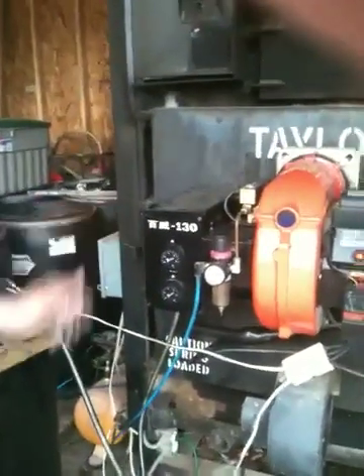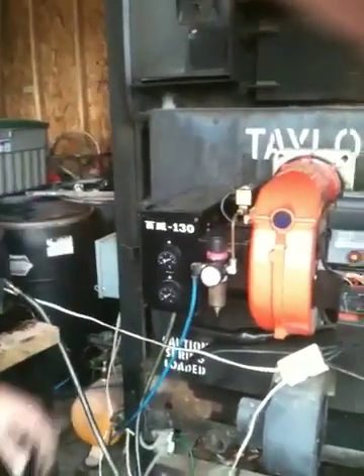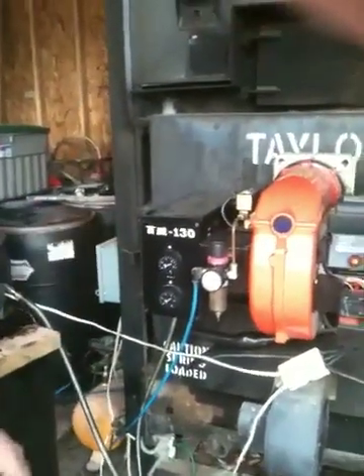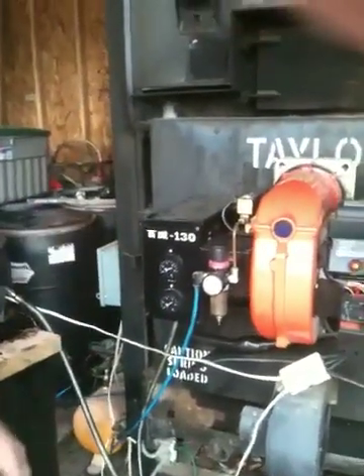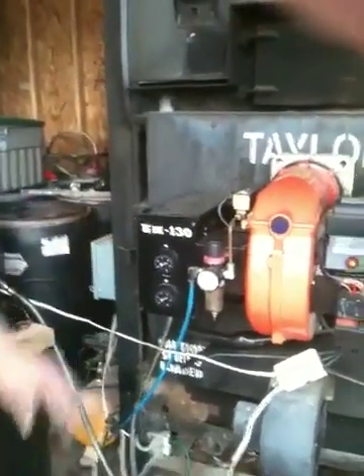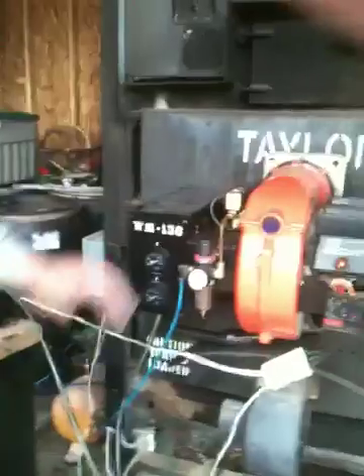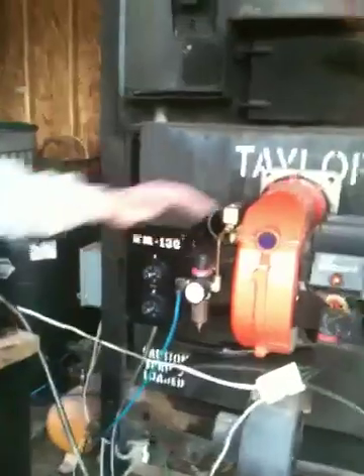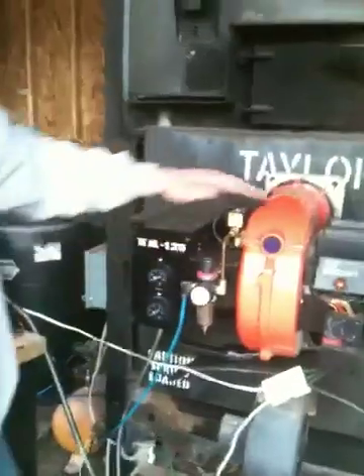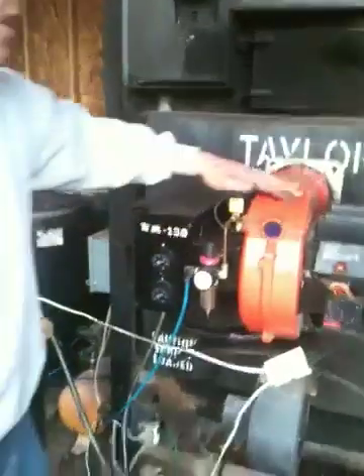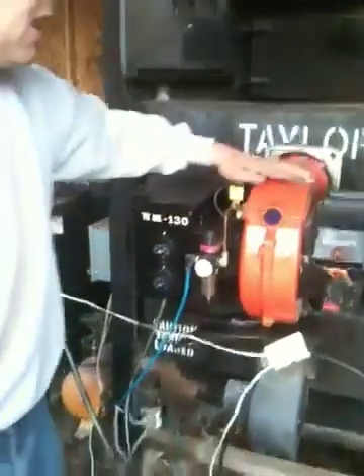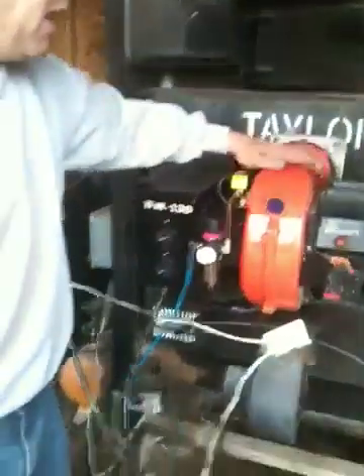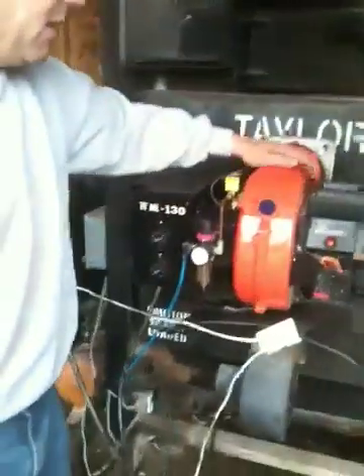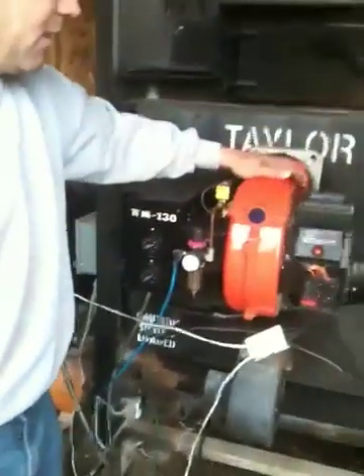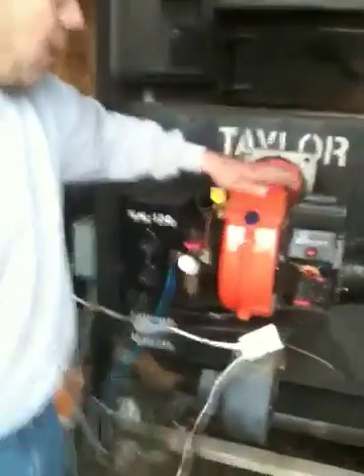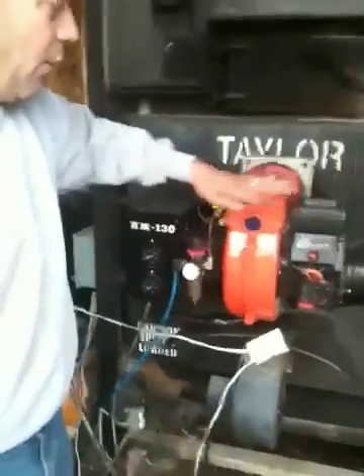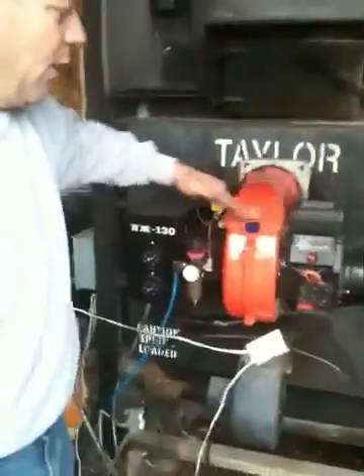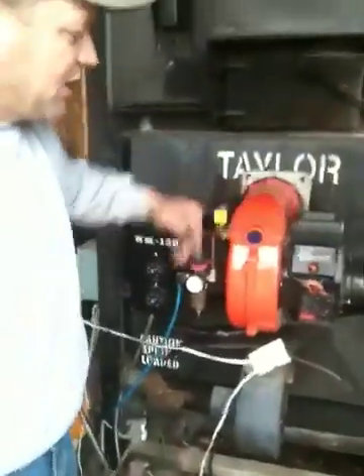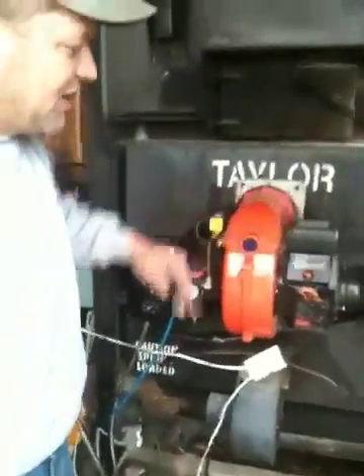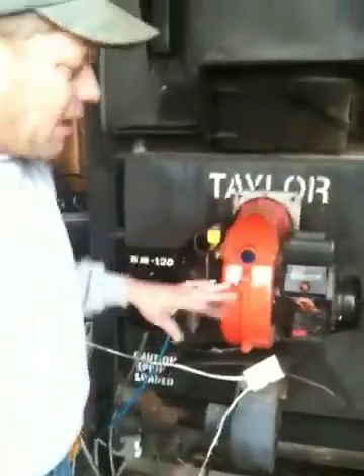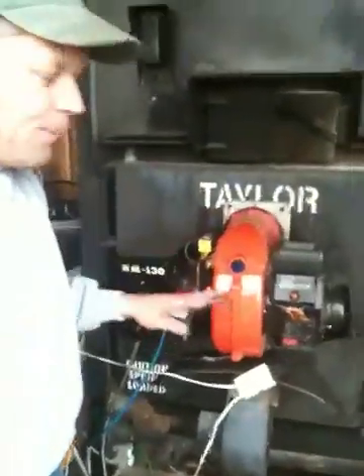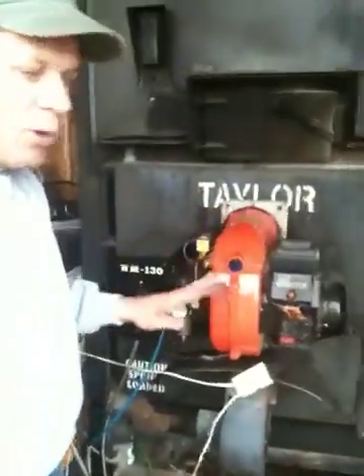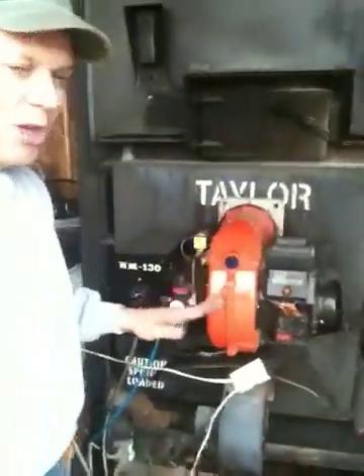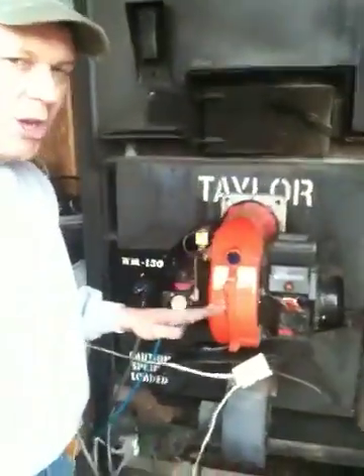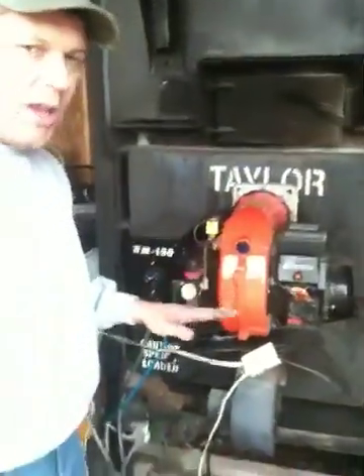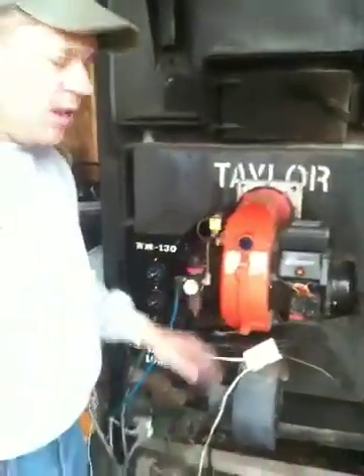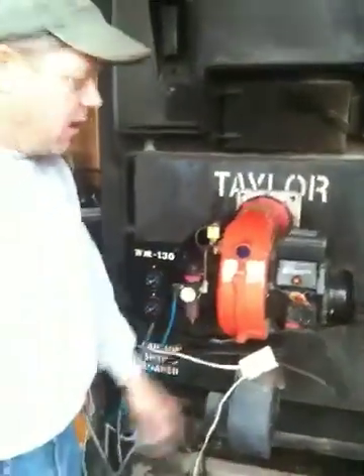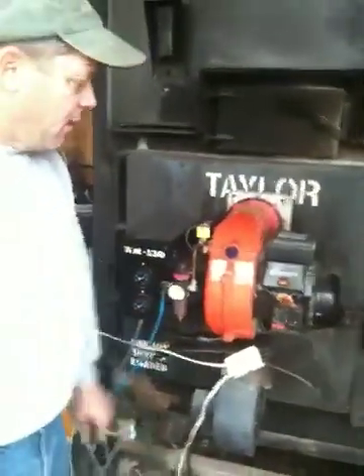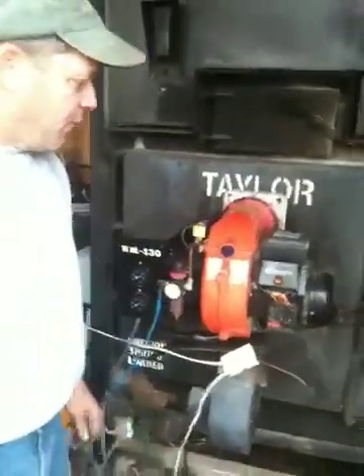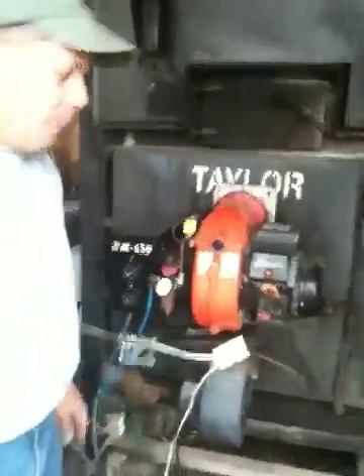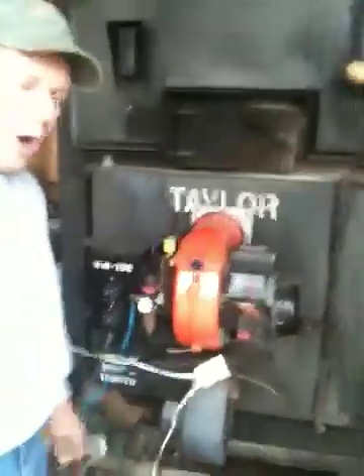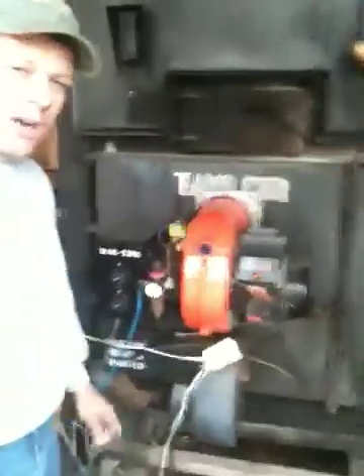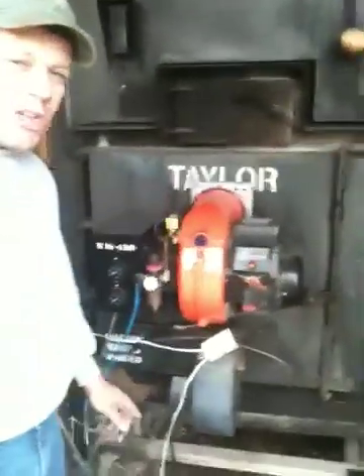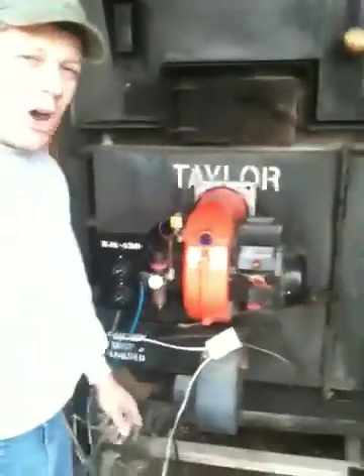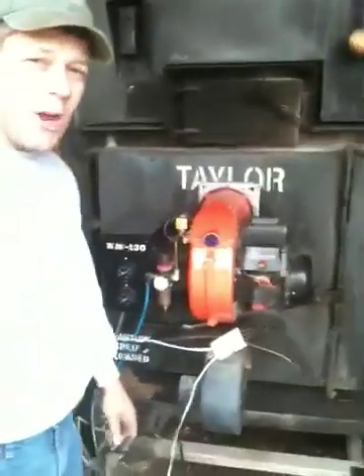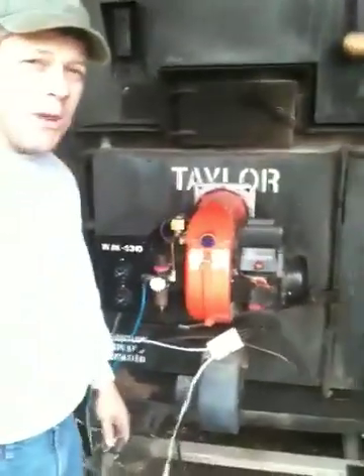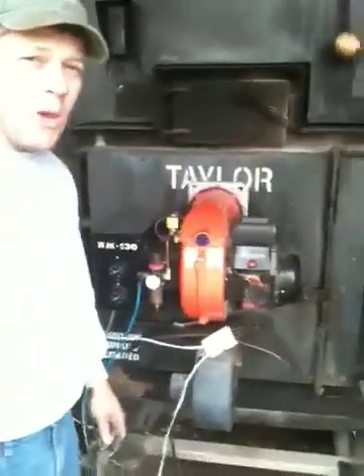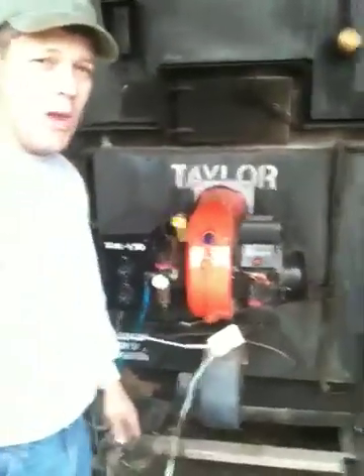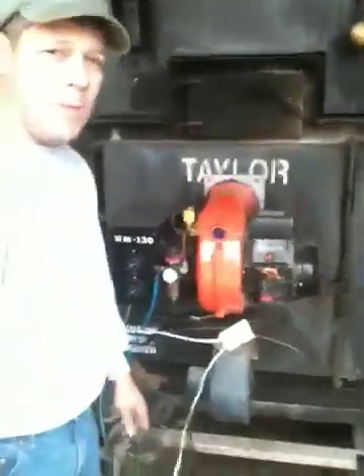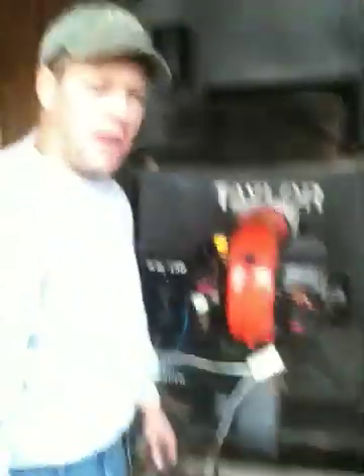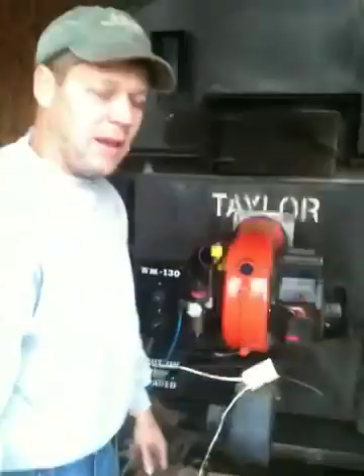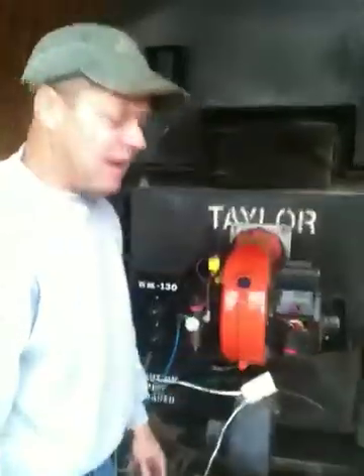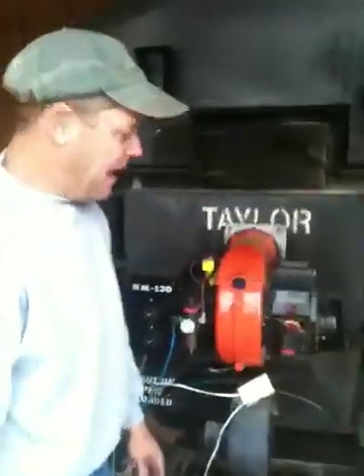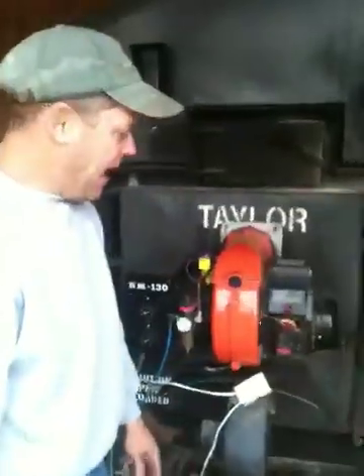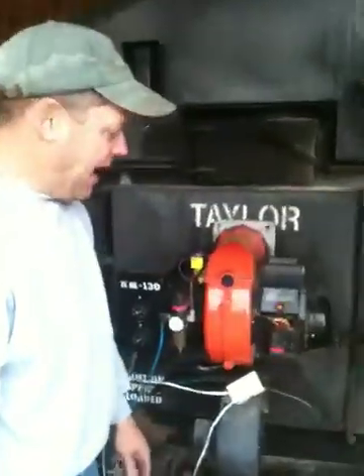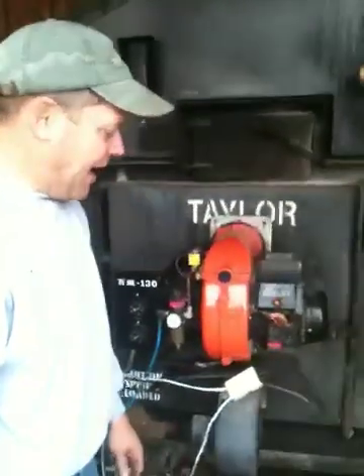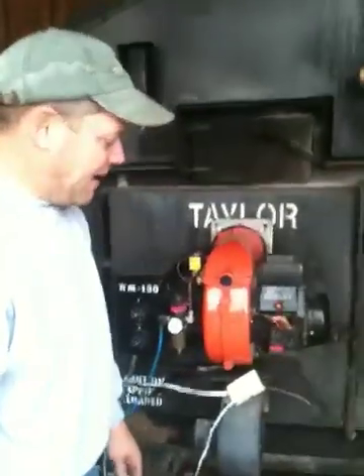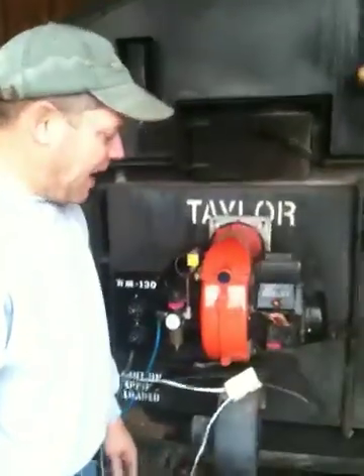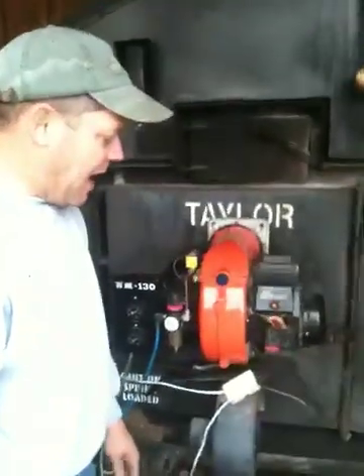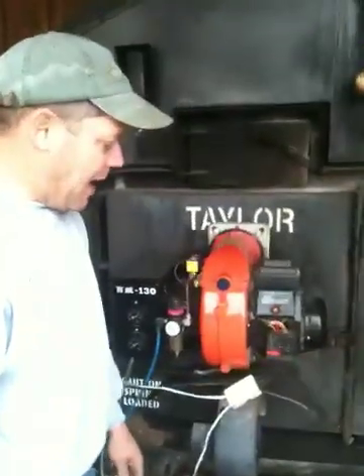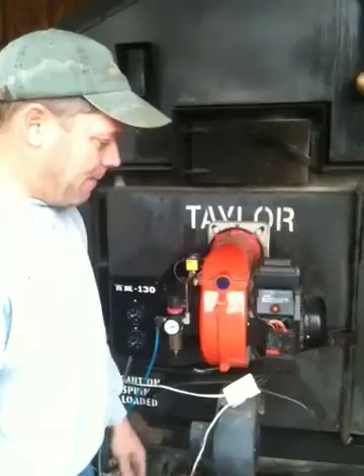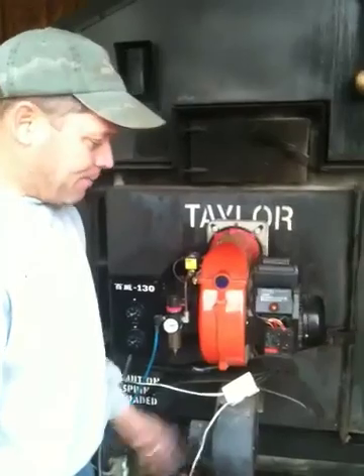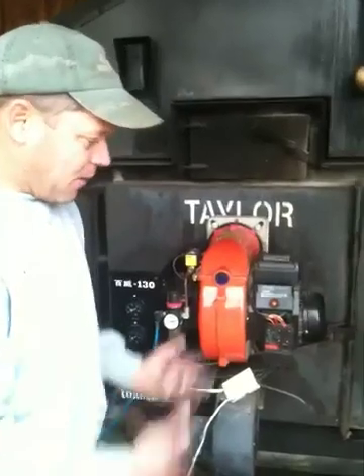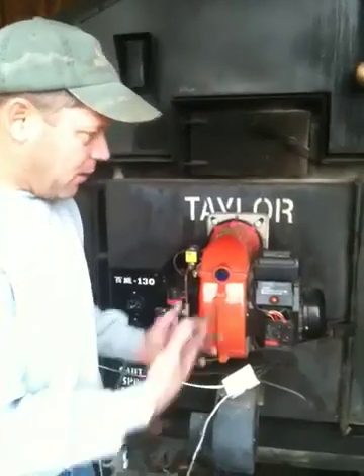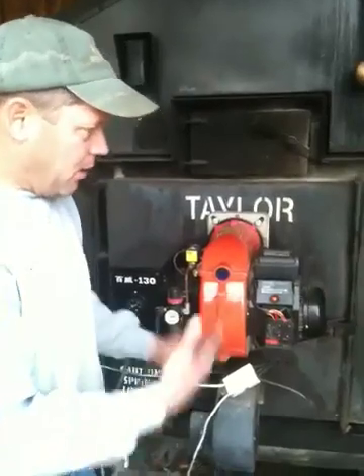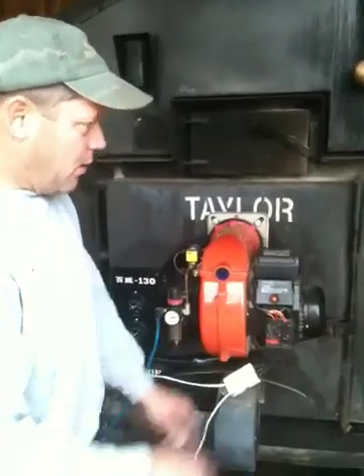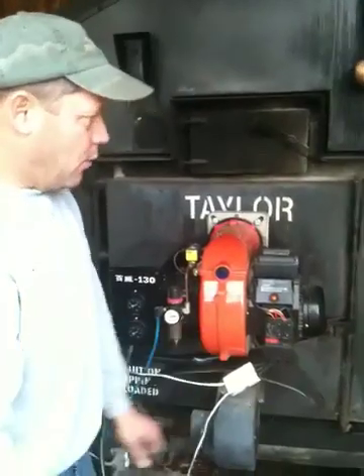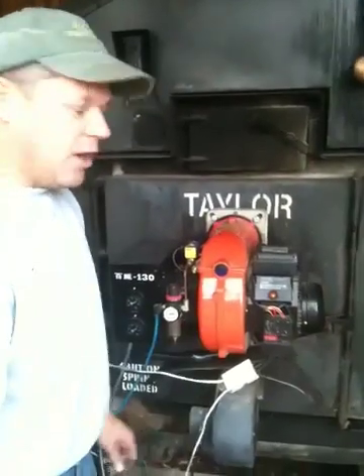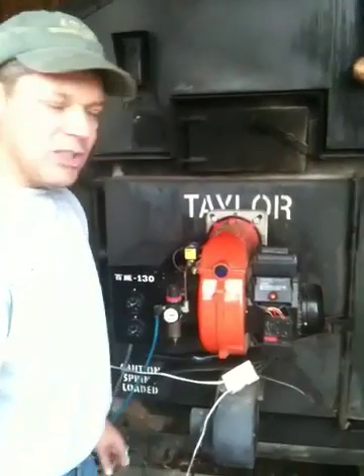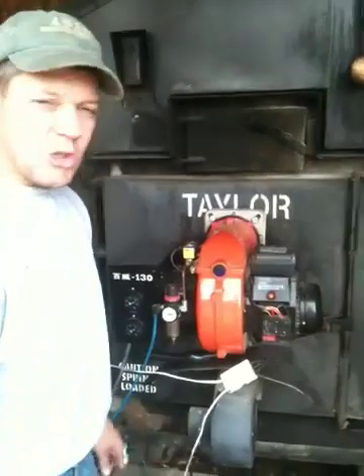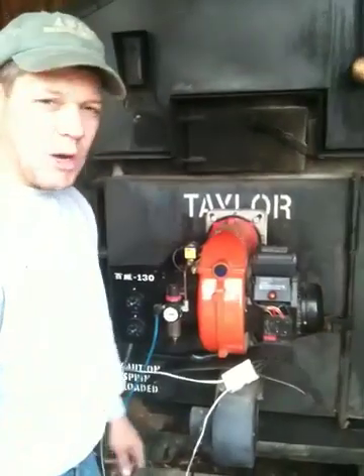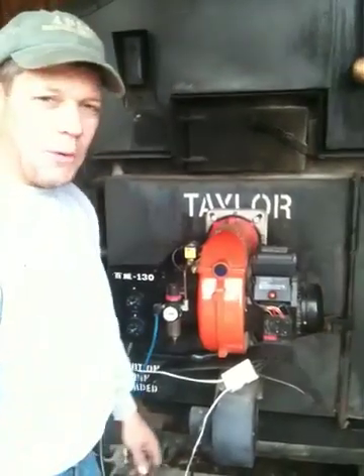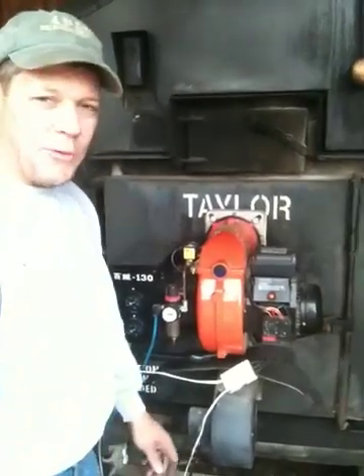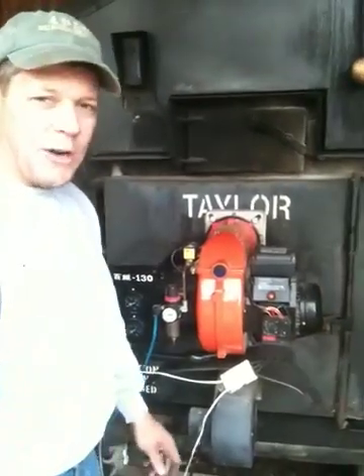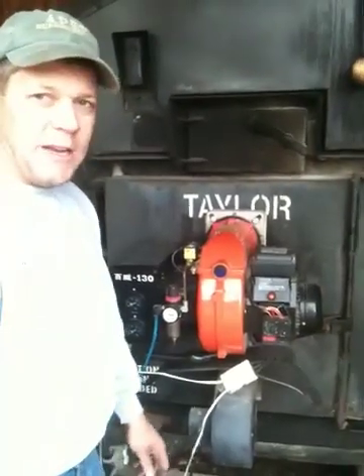This is a real simple unit from Arch Auto Equipment, and it runs trouble-free.